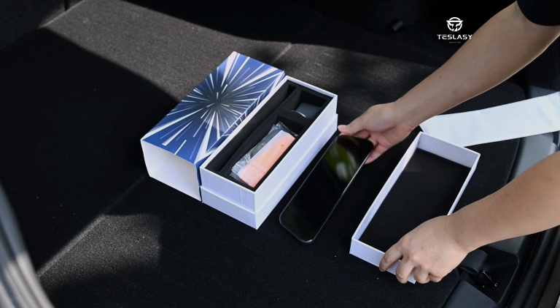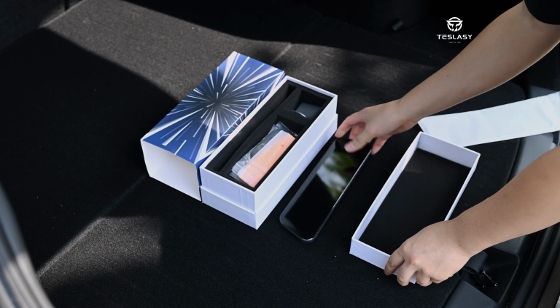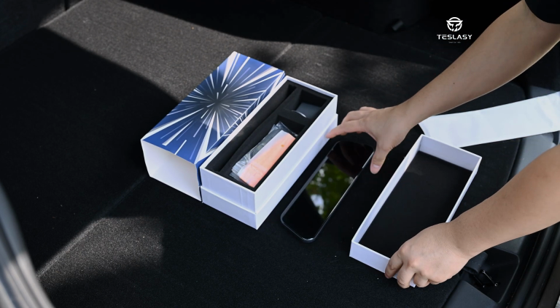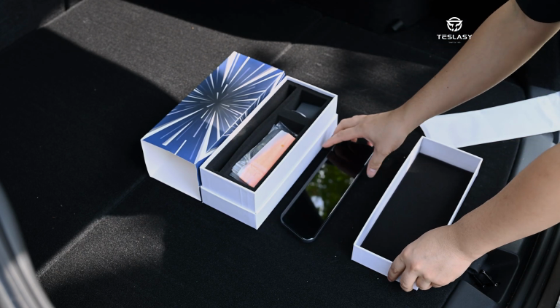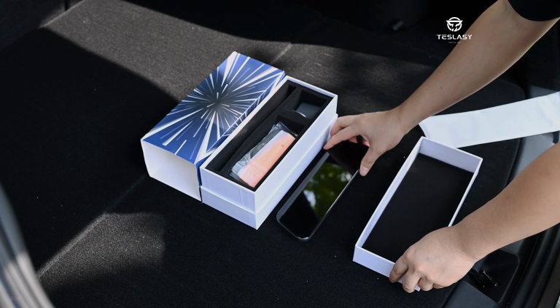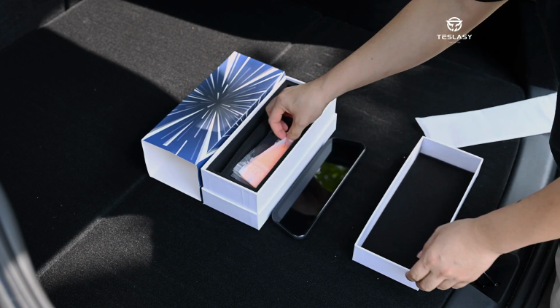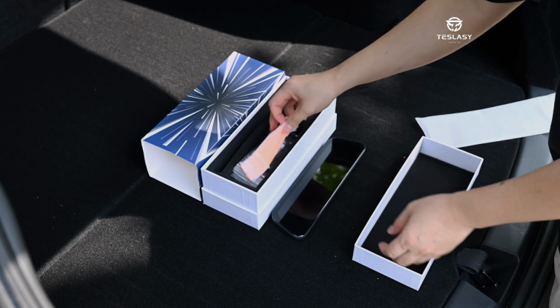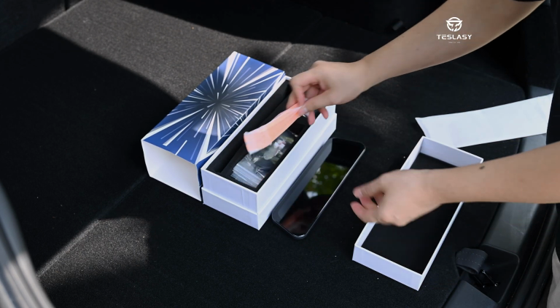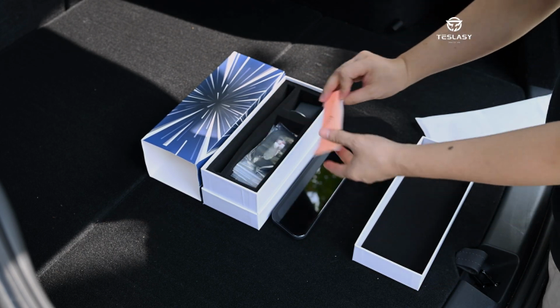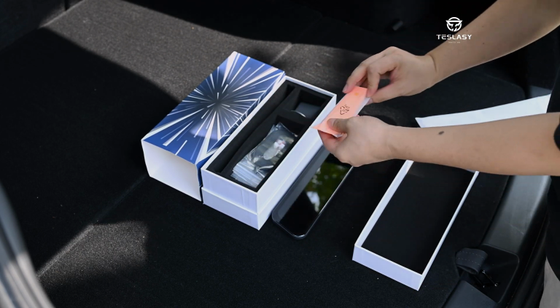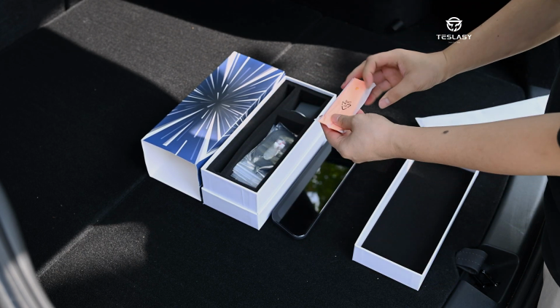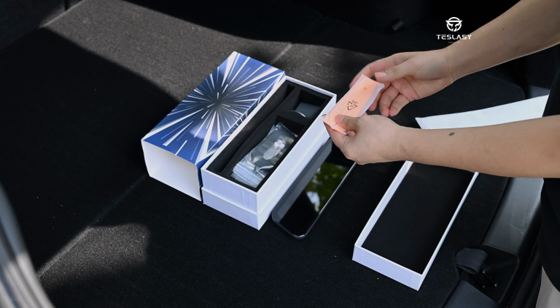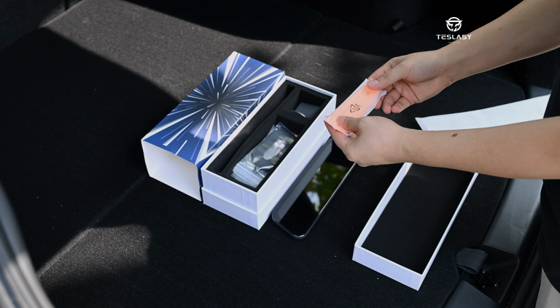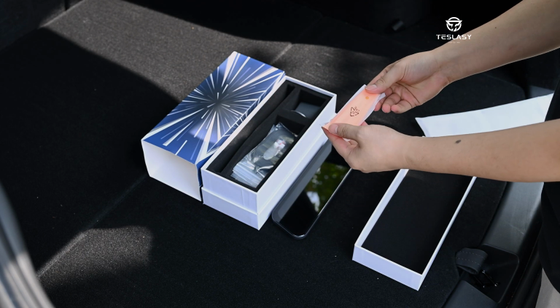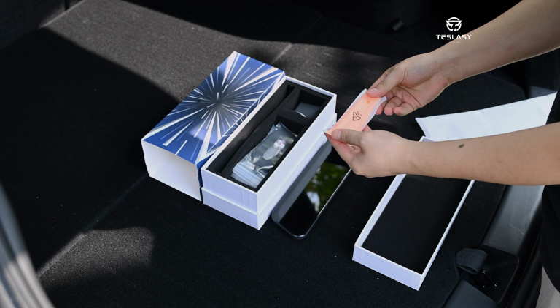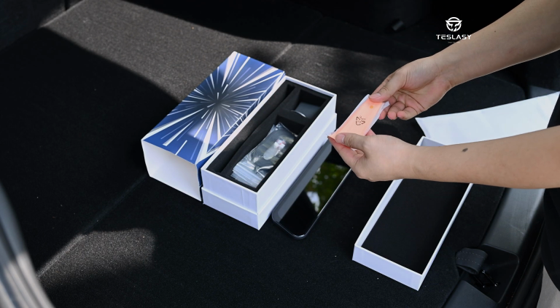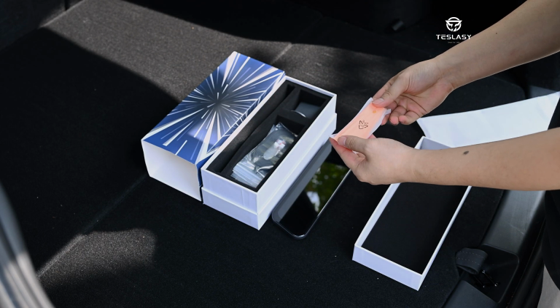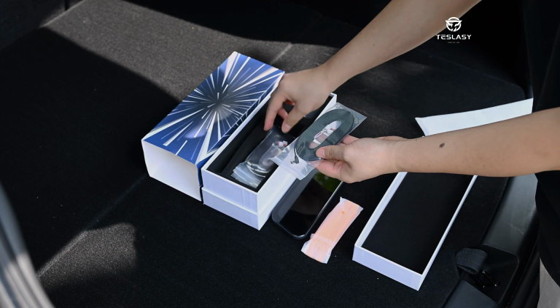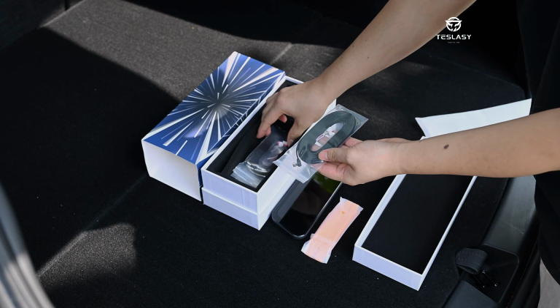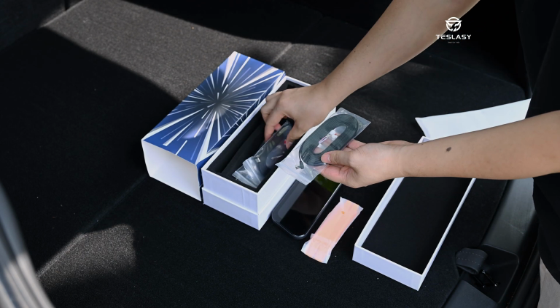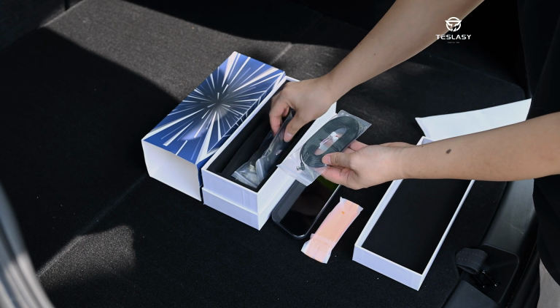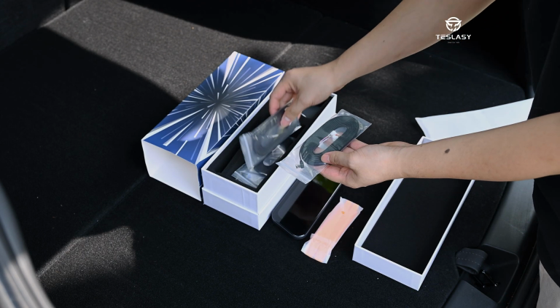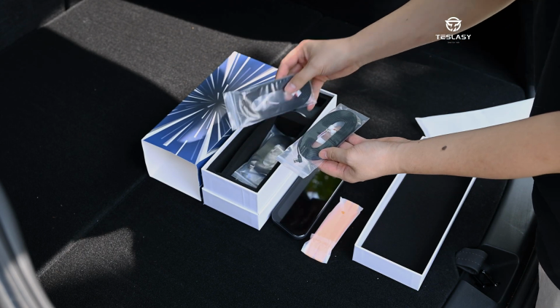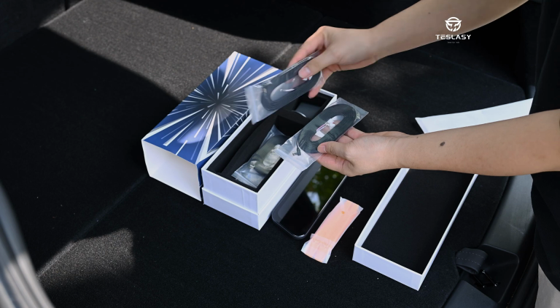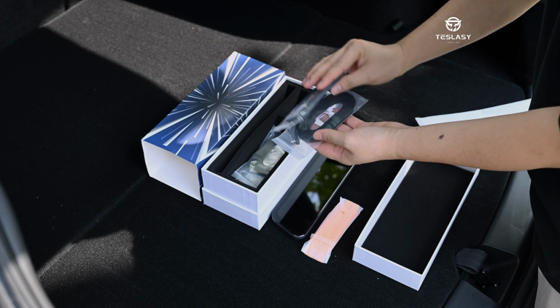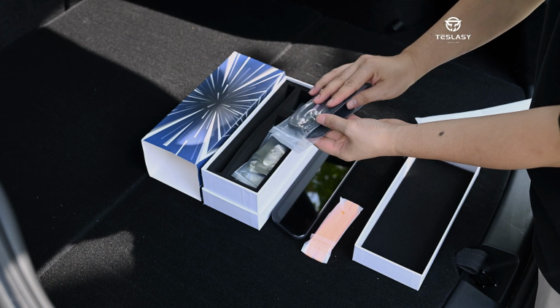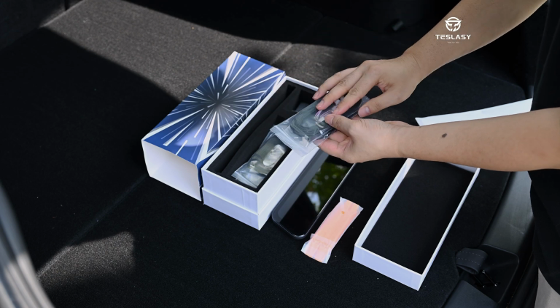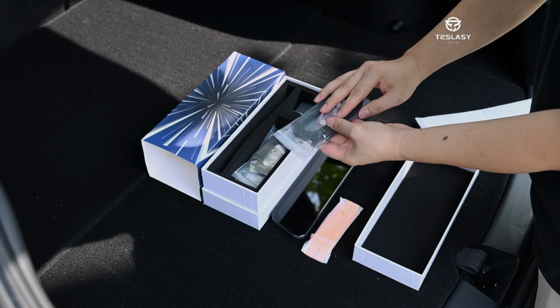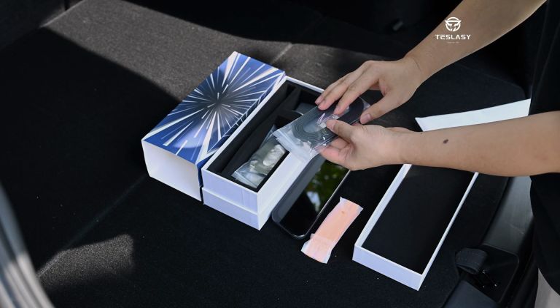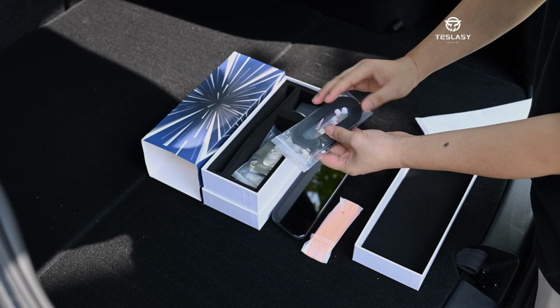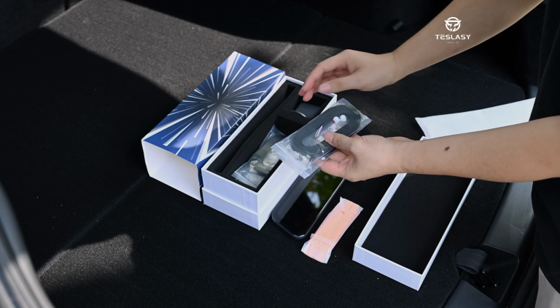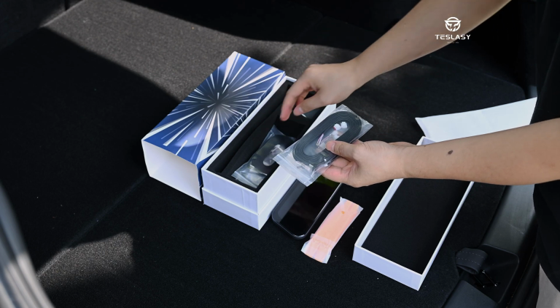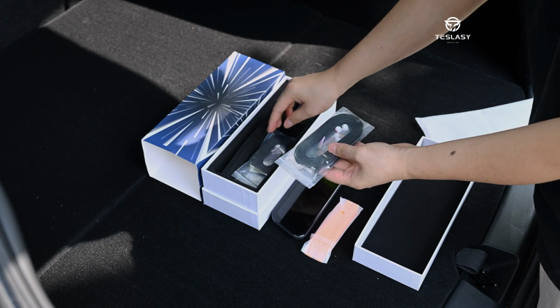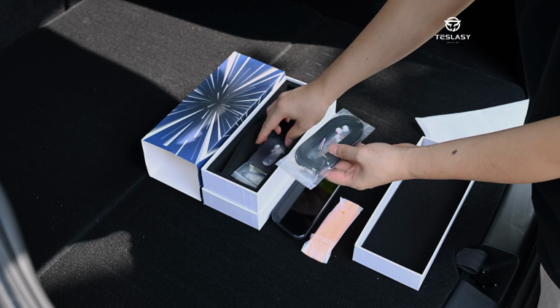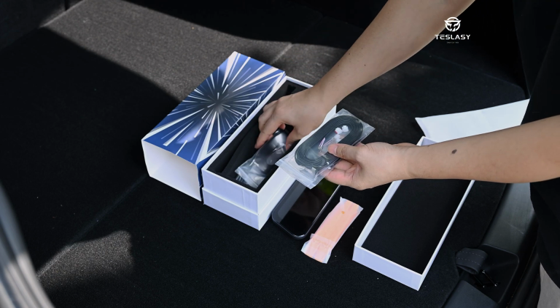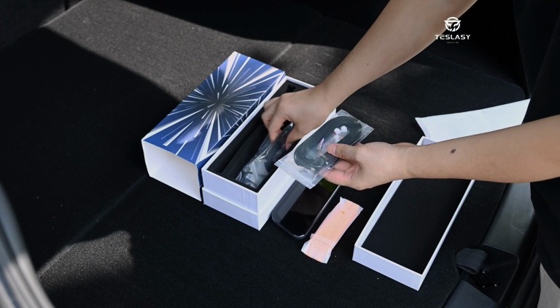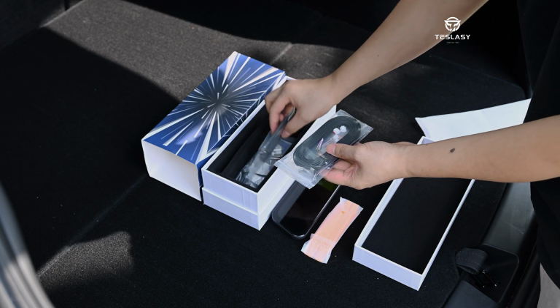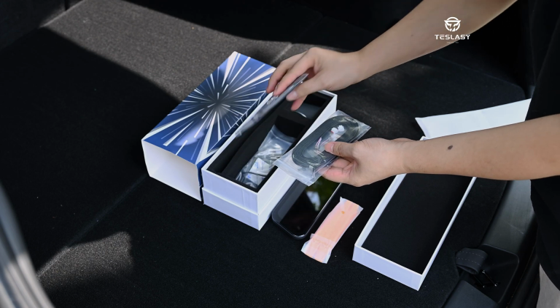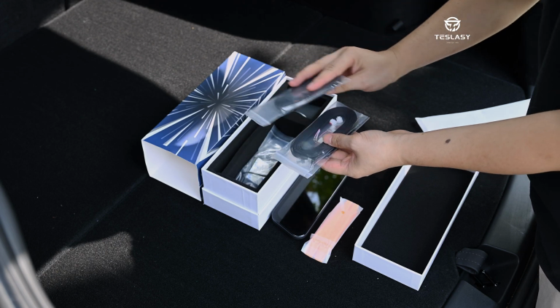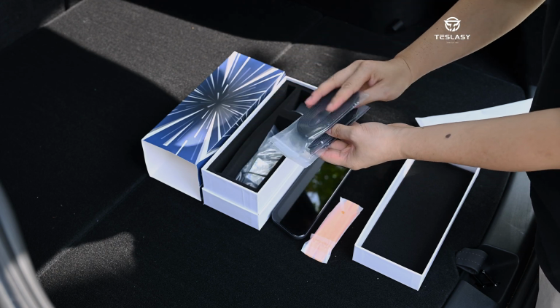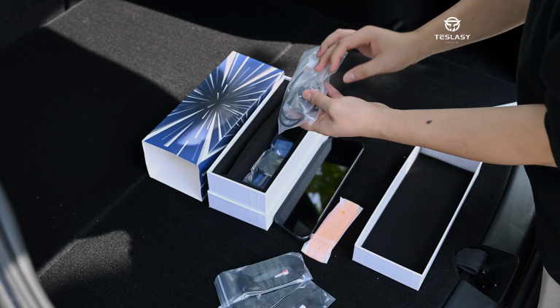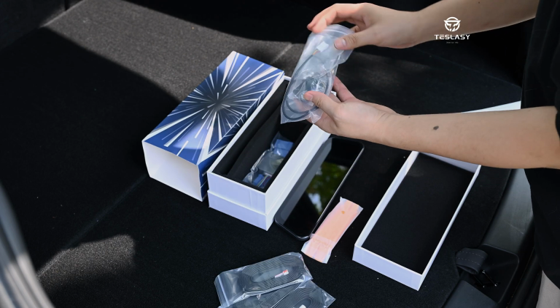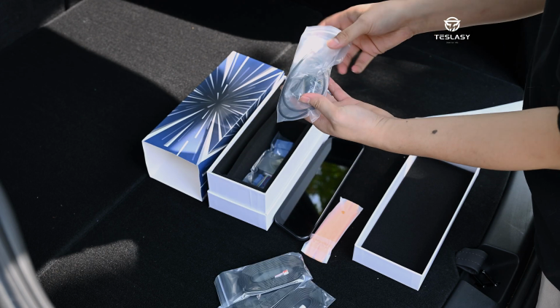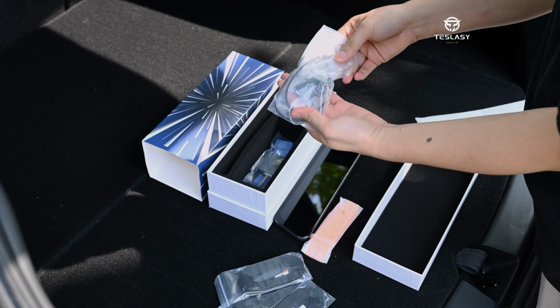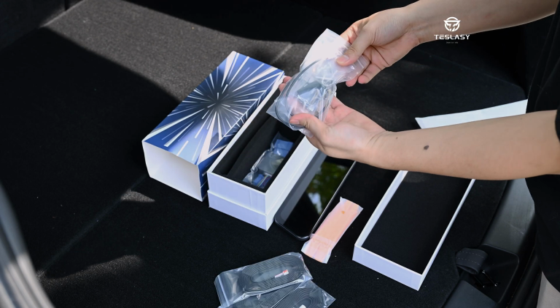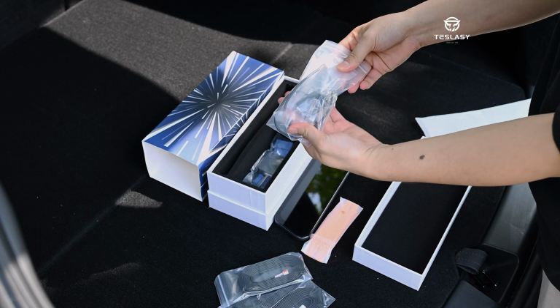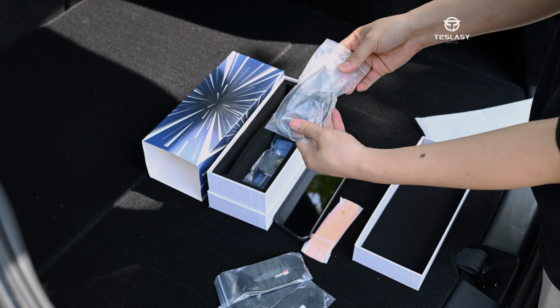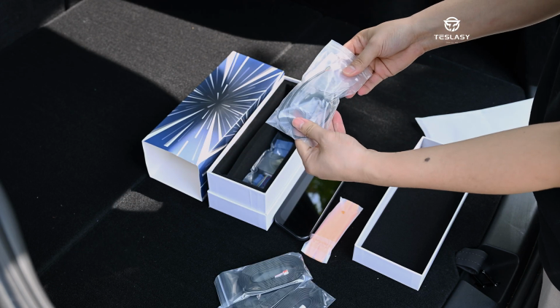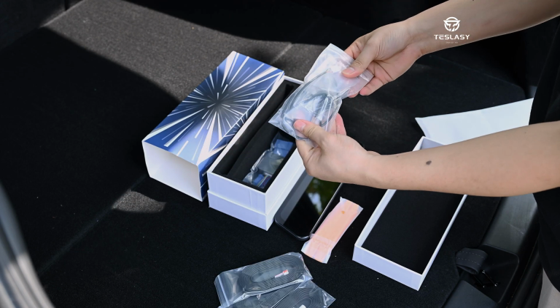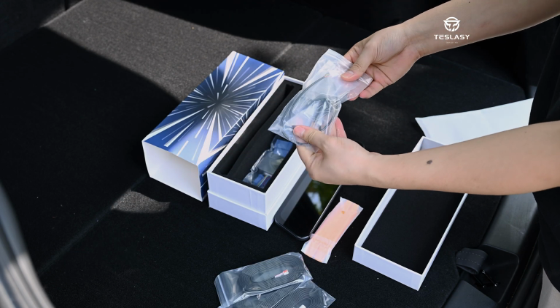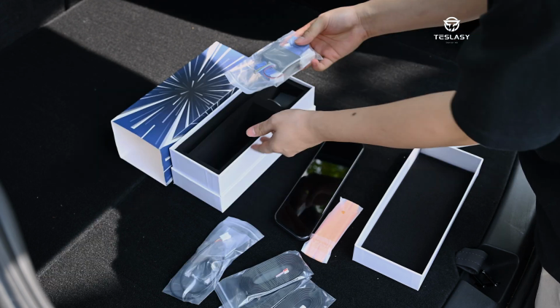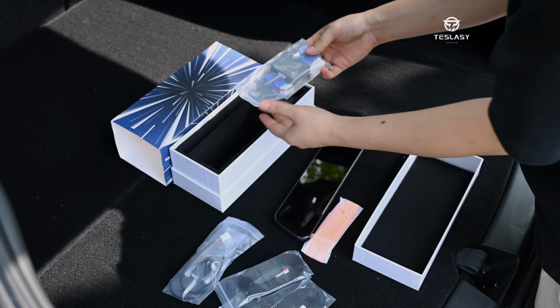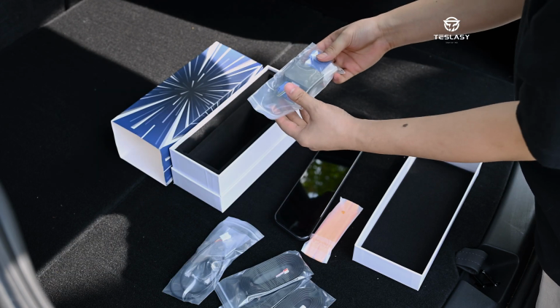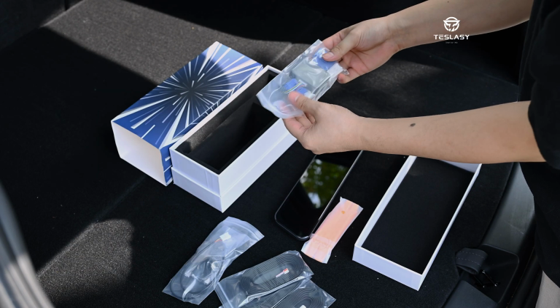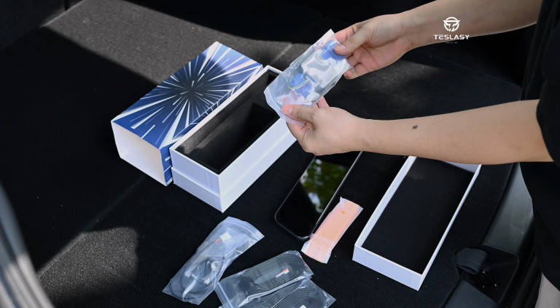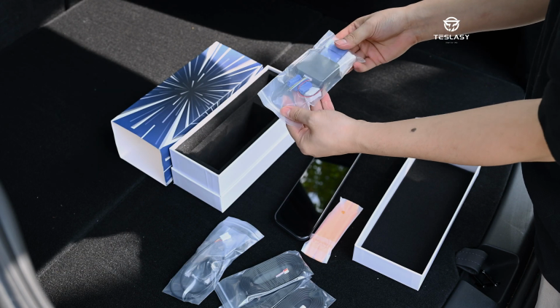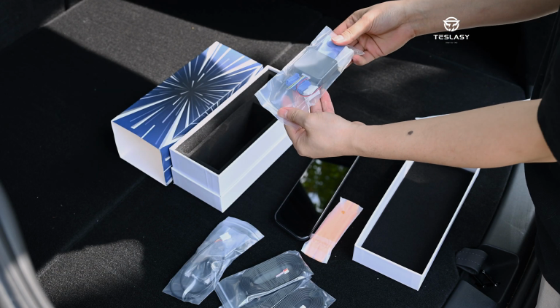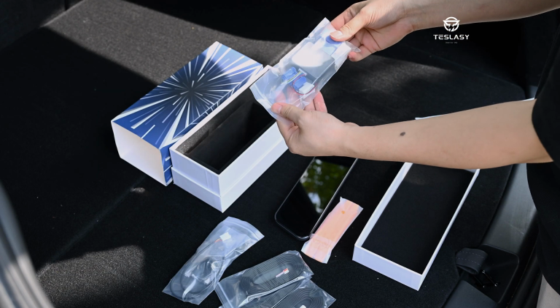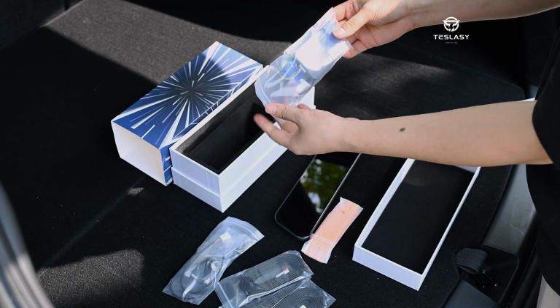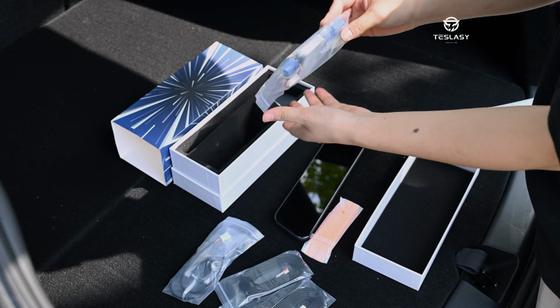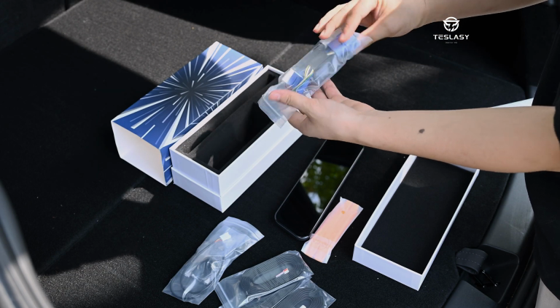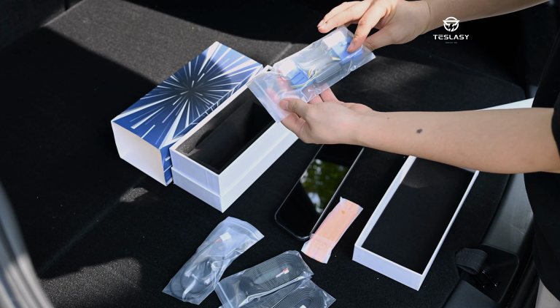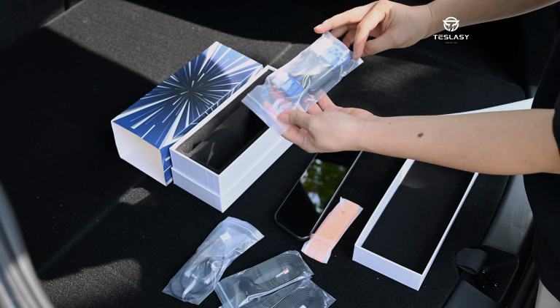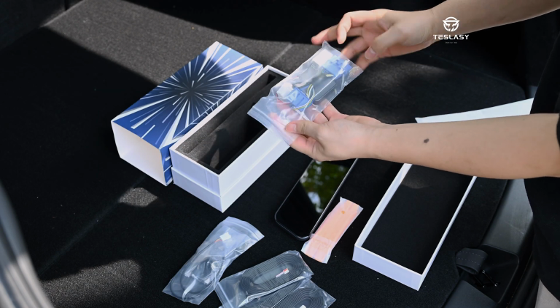Opening the exquisite packaging, inside there is a screen, wiring harness, camera, tools, control box, and base bracket.